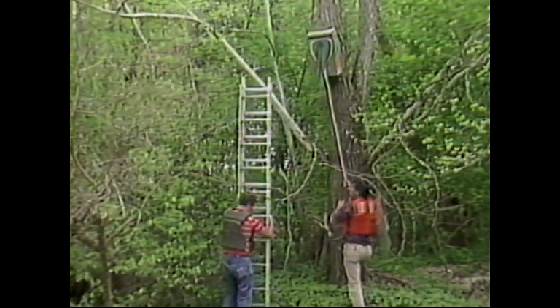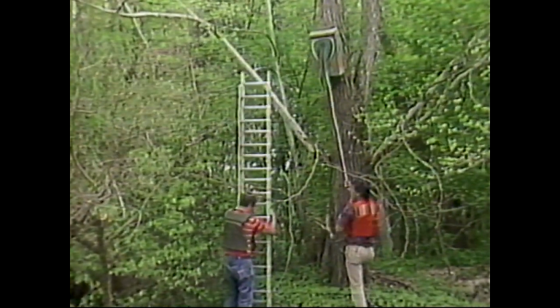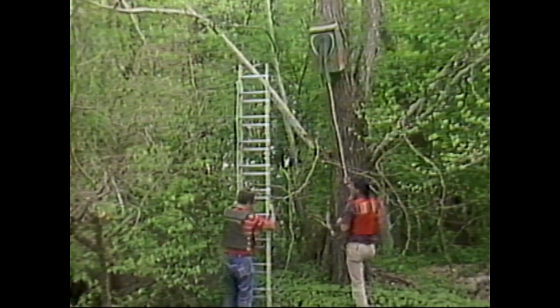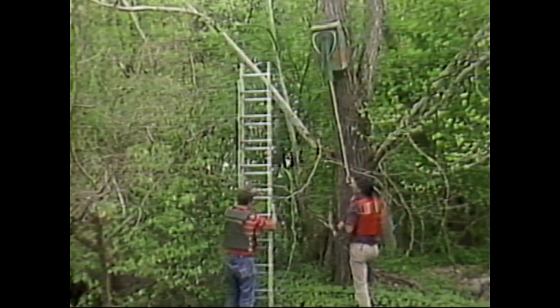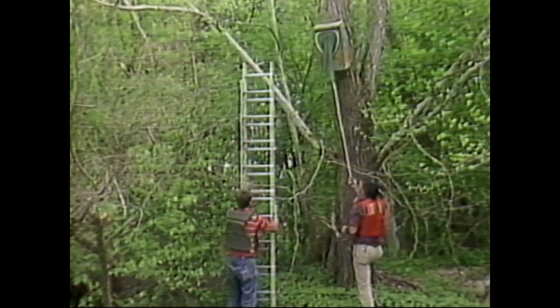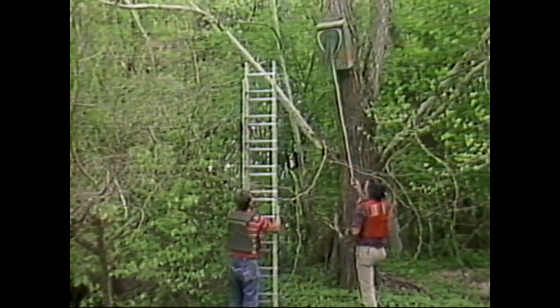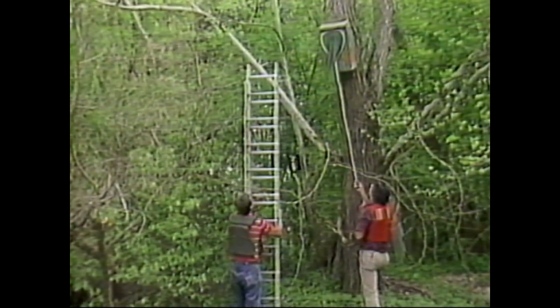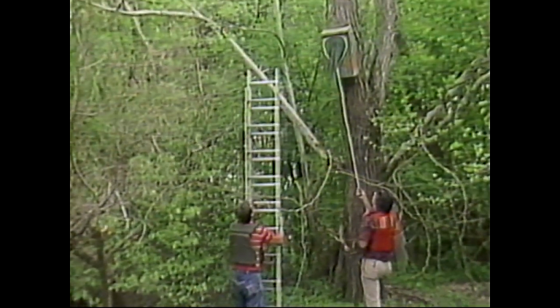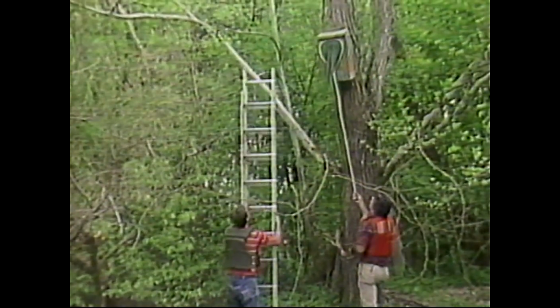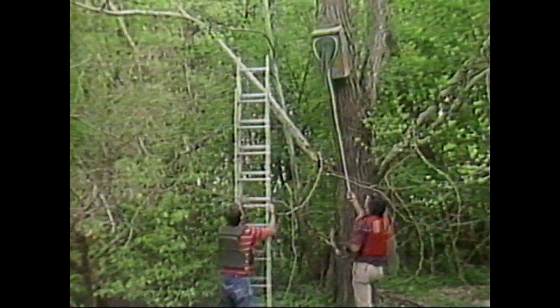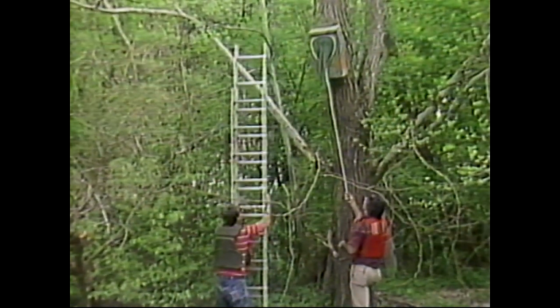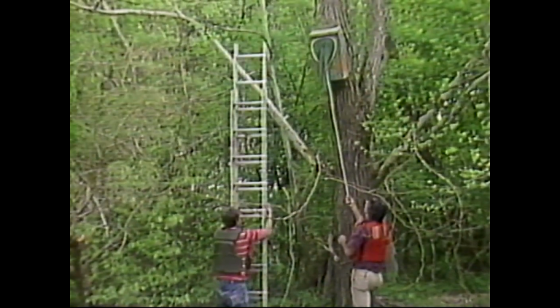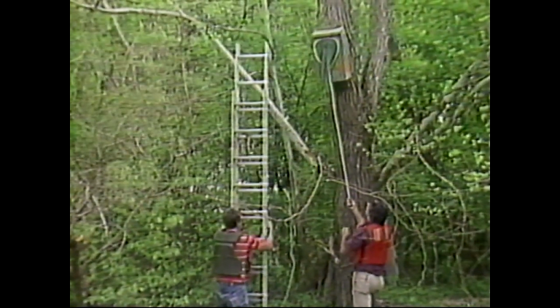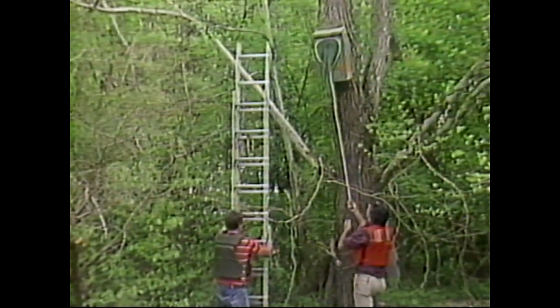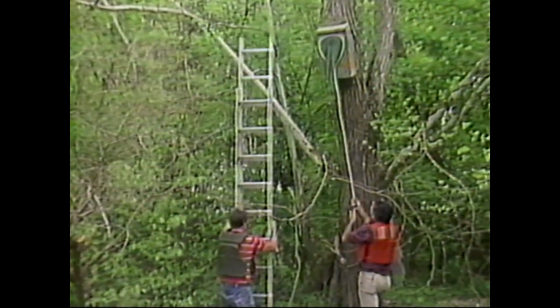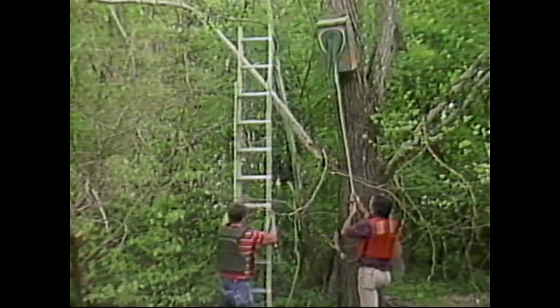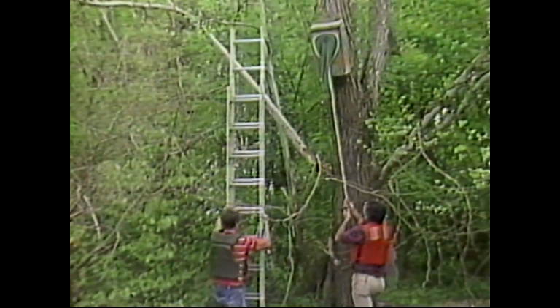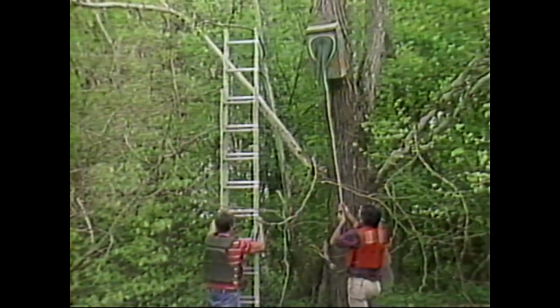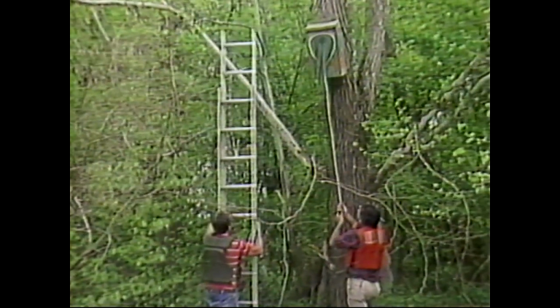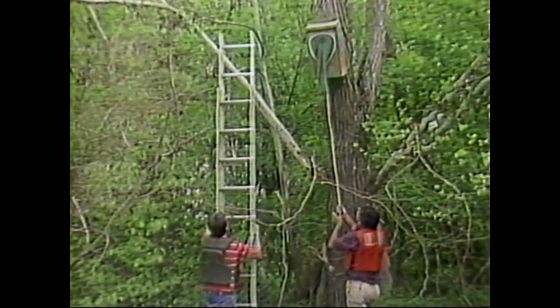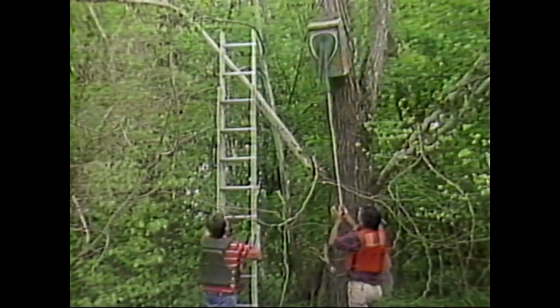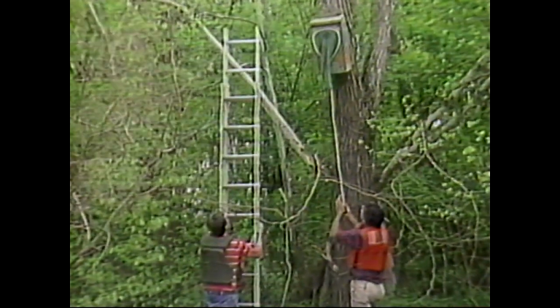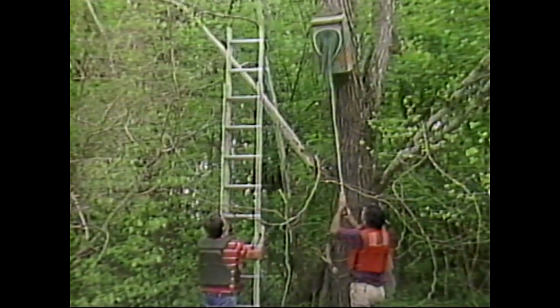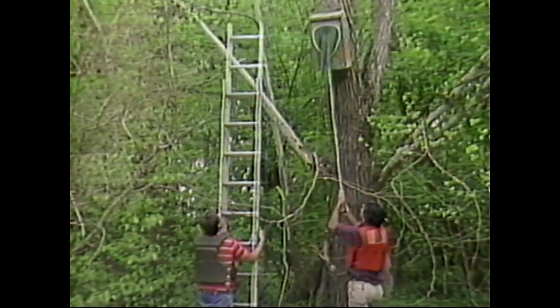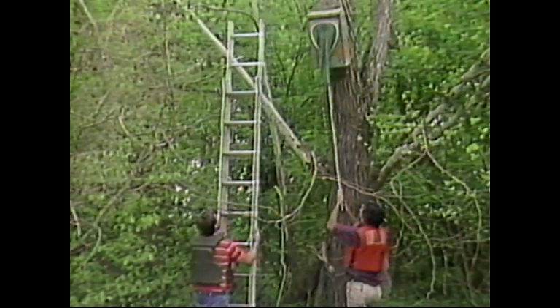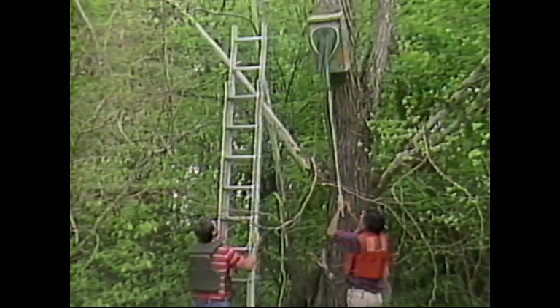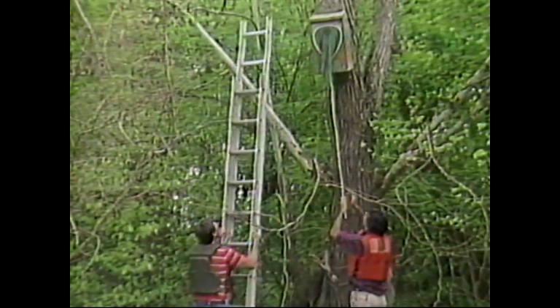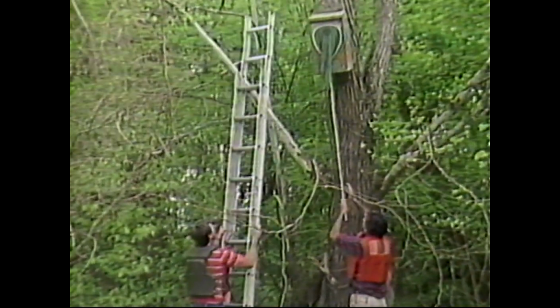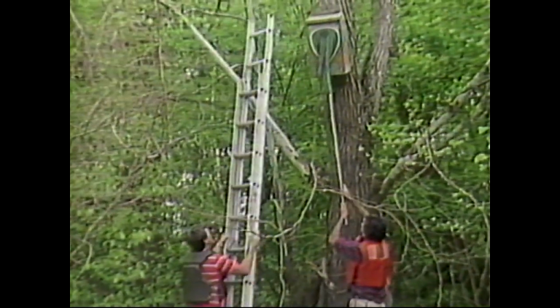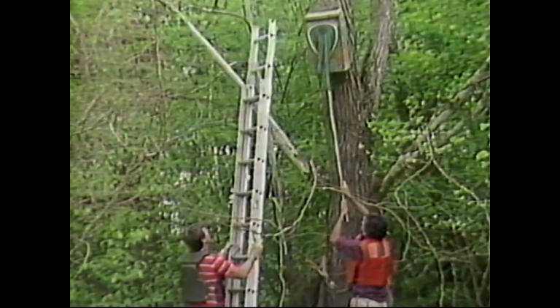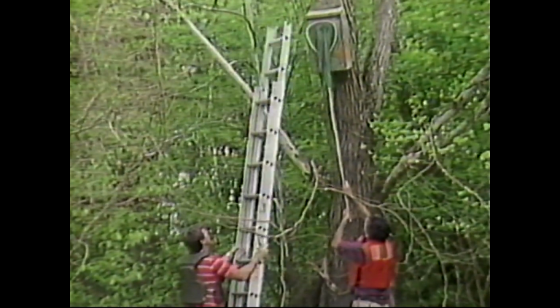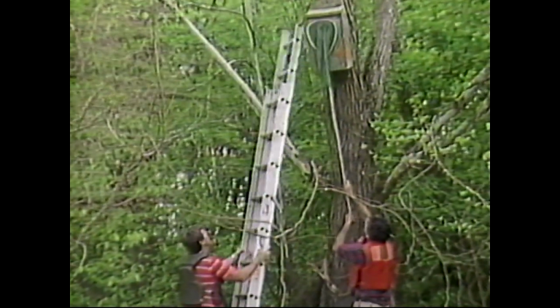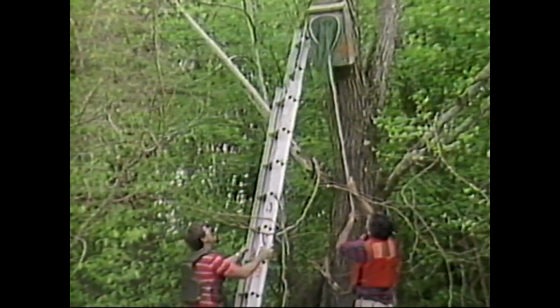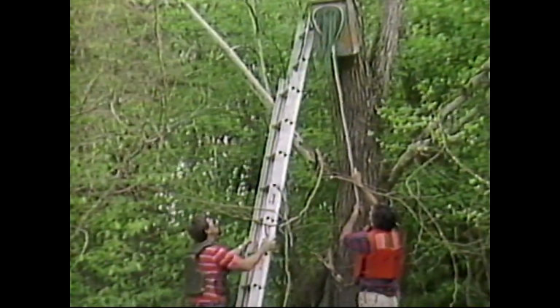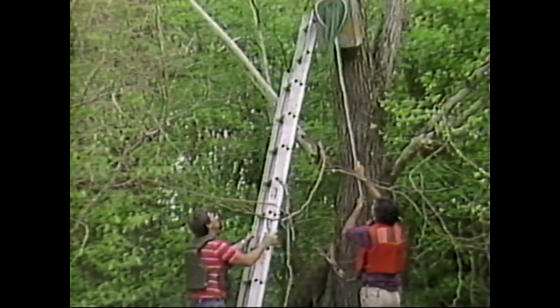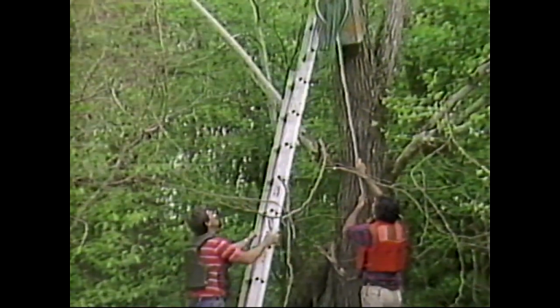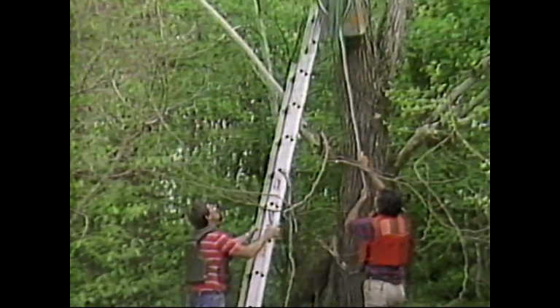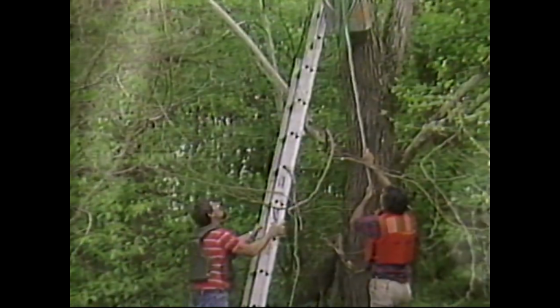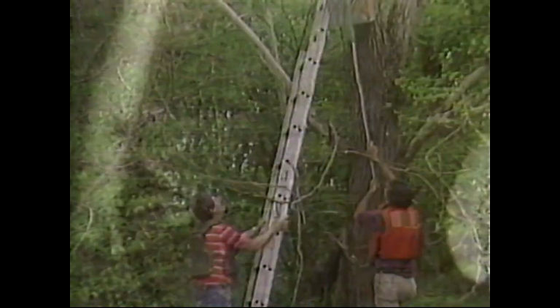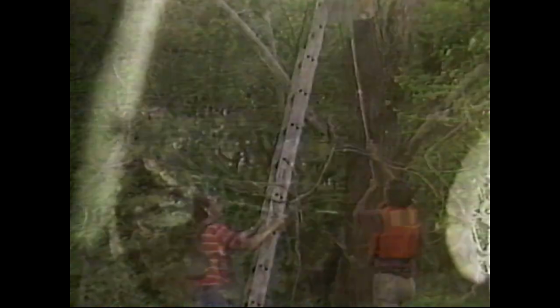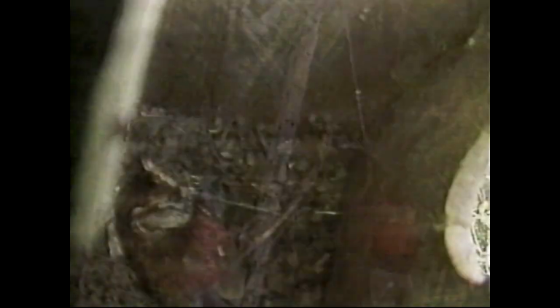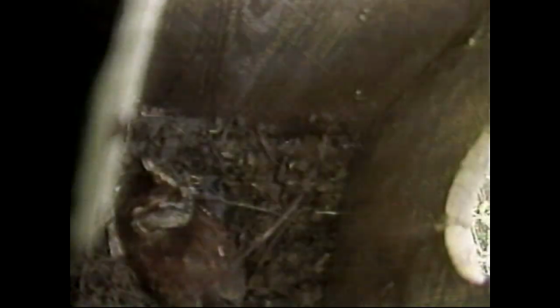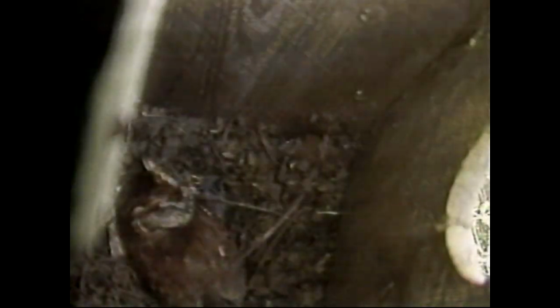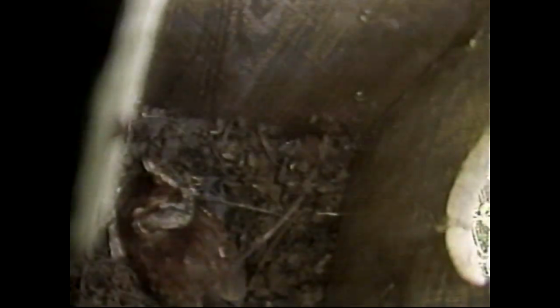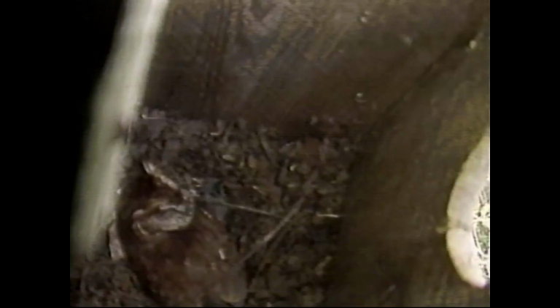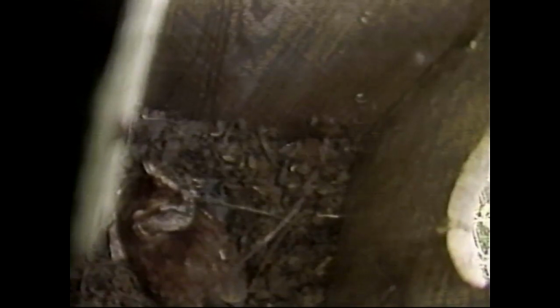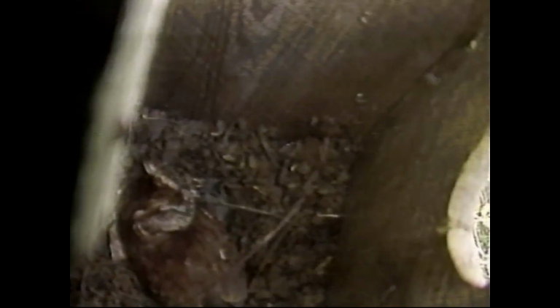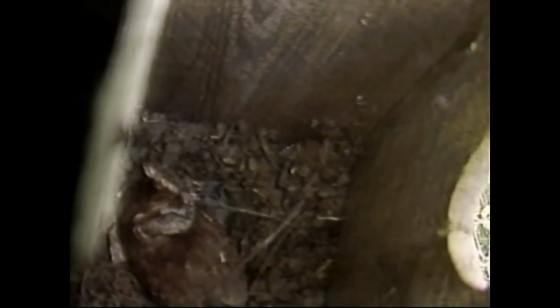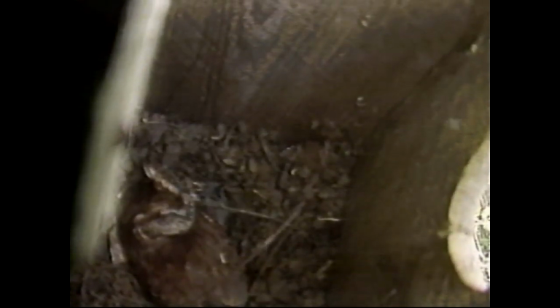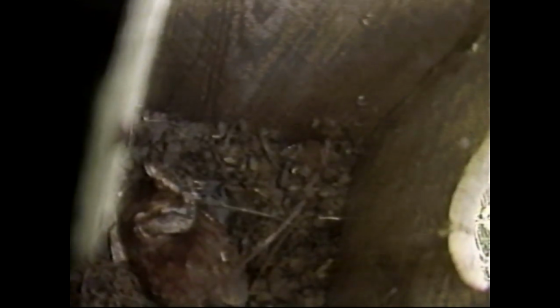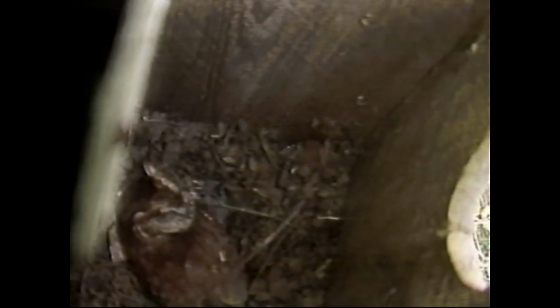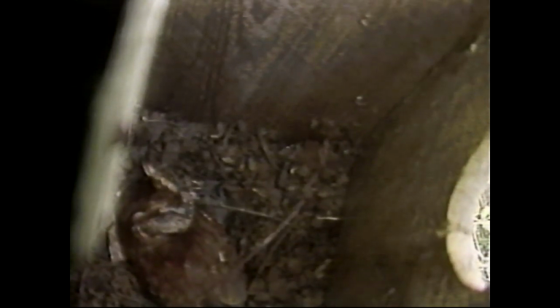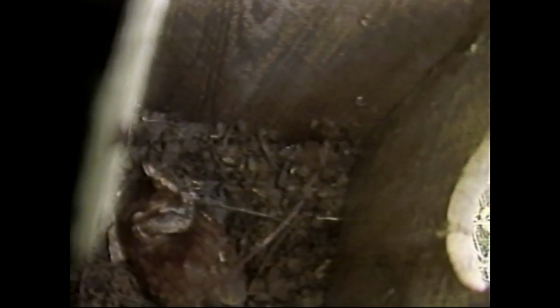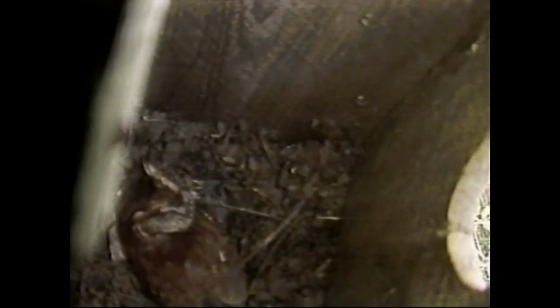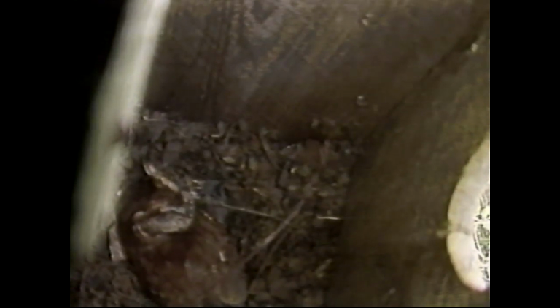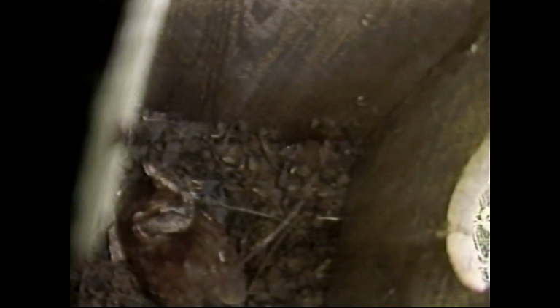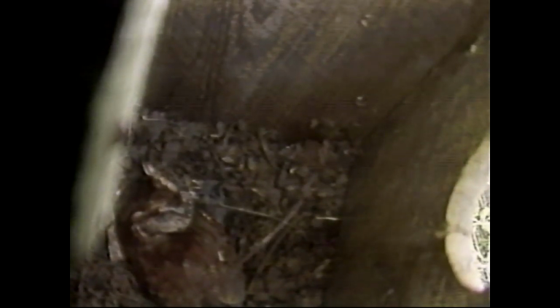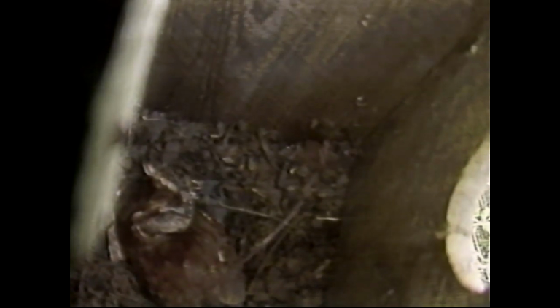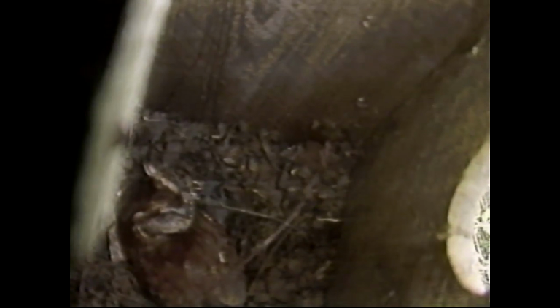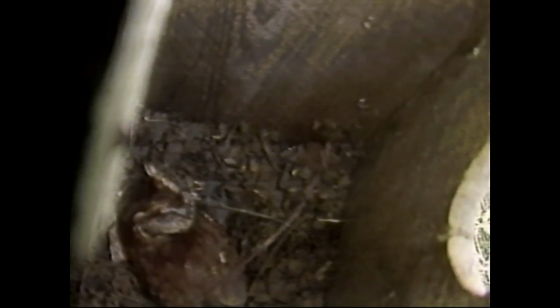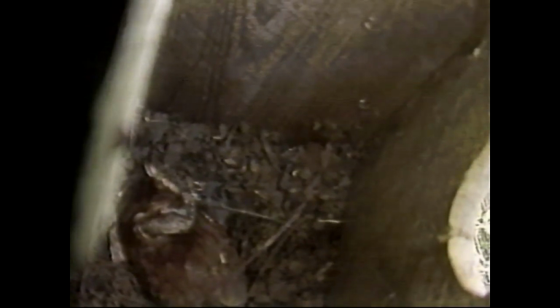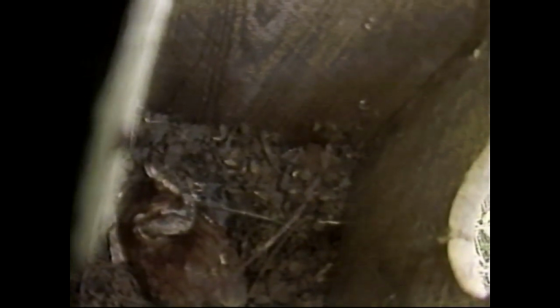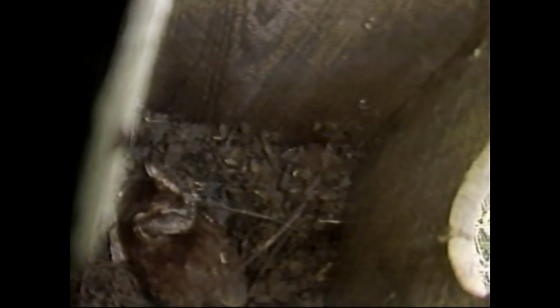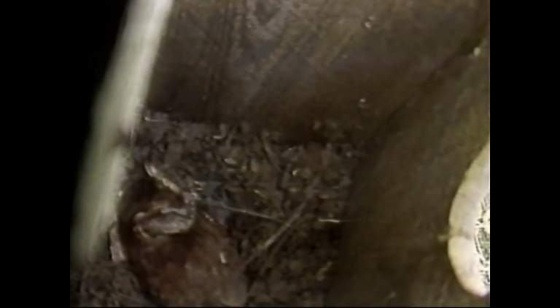There's someone home, but she's not who we expected. Not a waterfowl, but an added bonus — it's a red-faced screech owl.